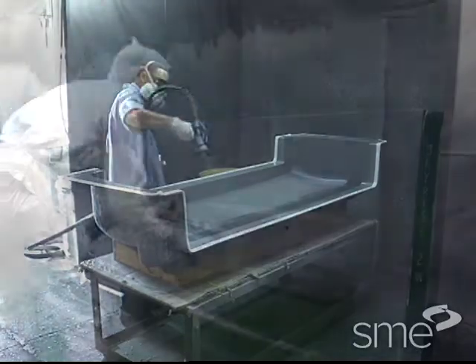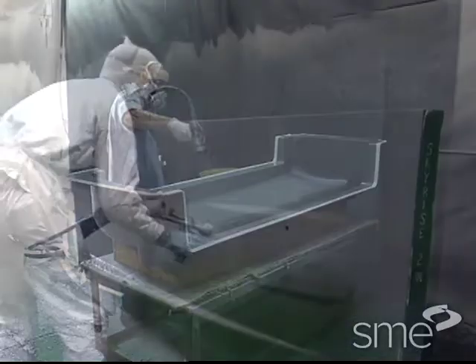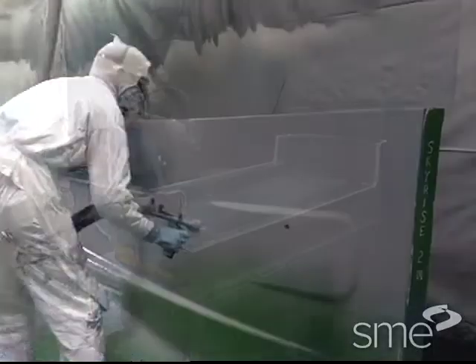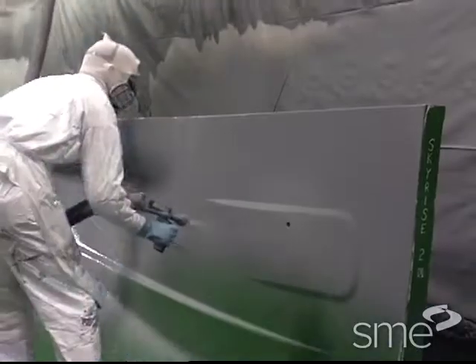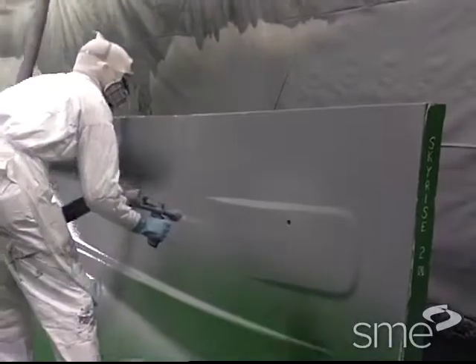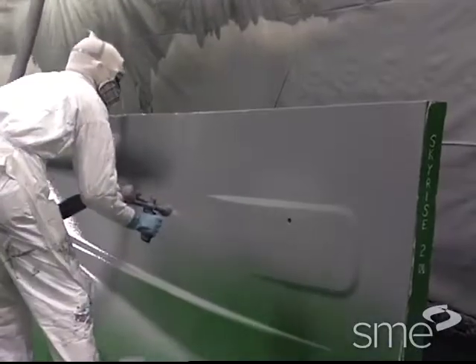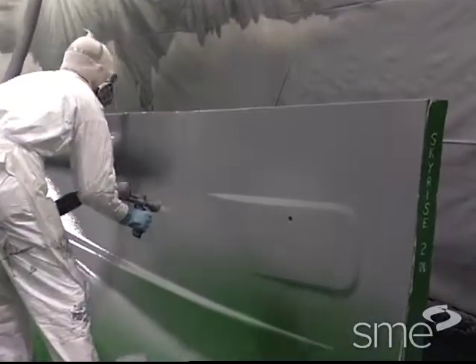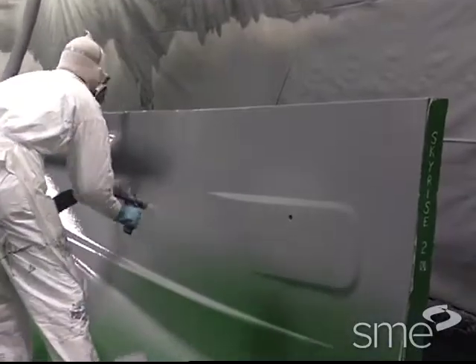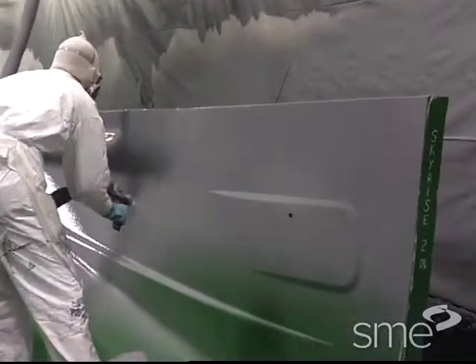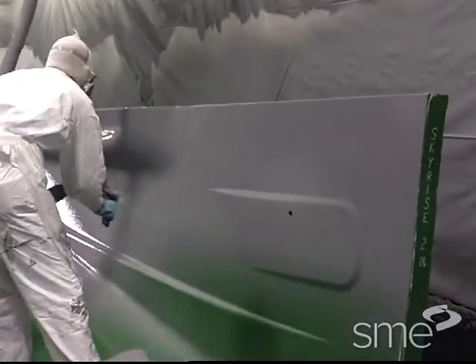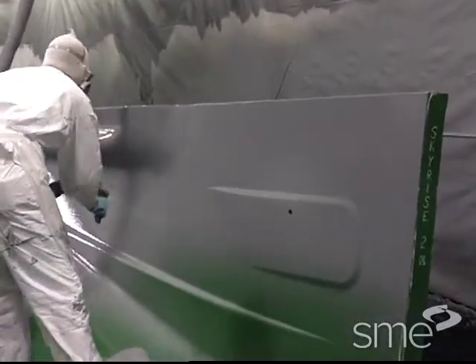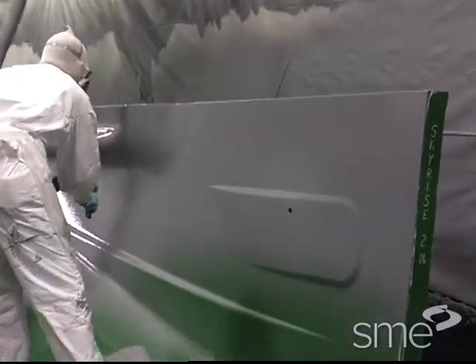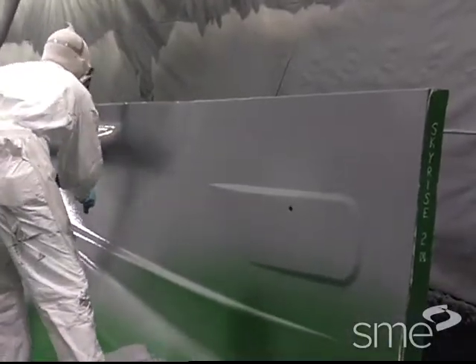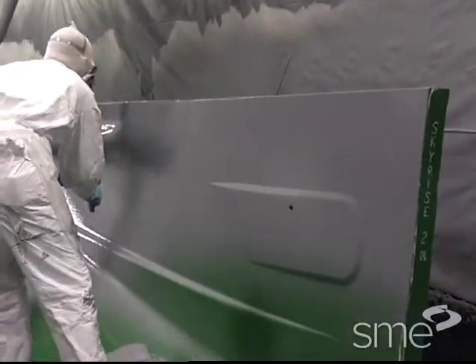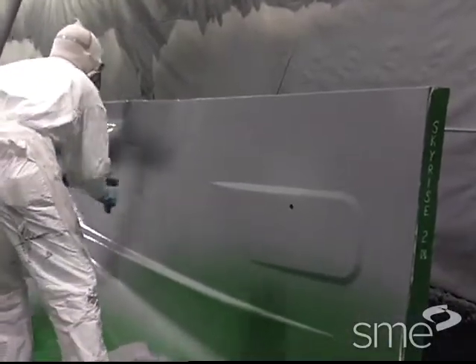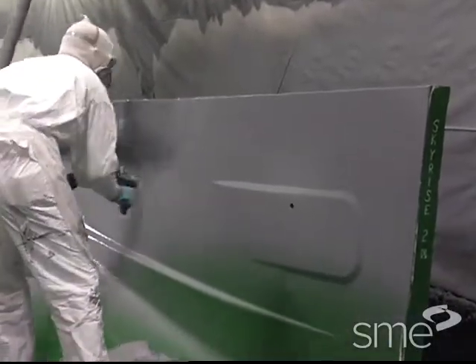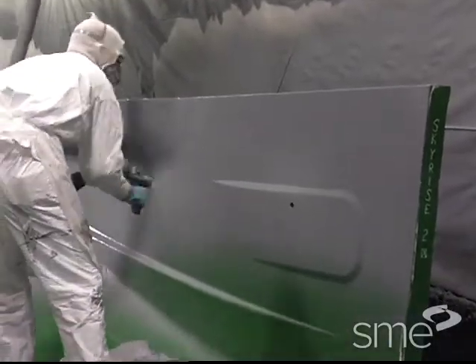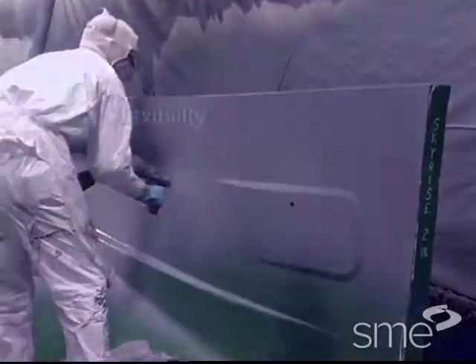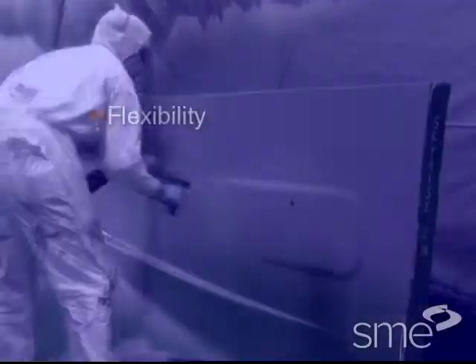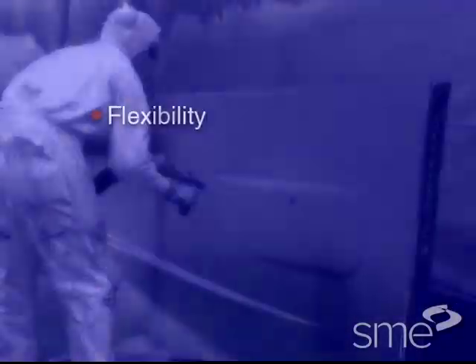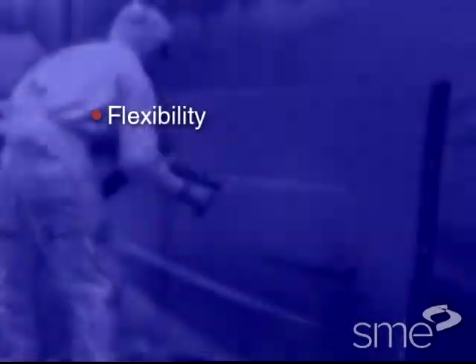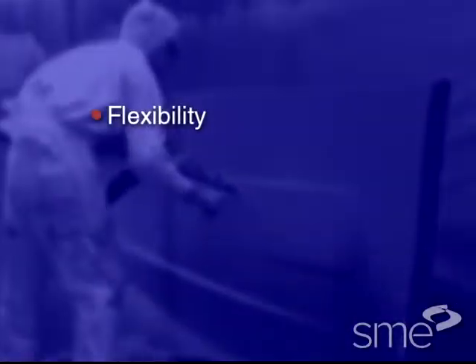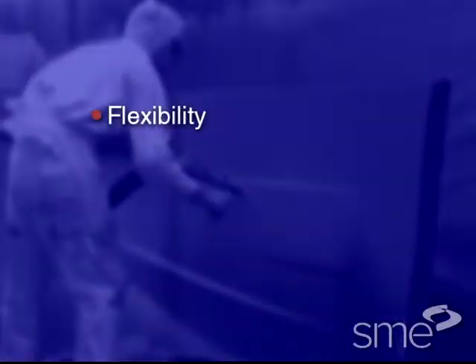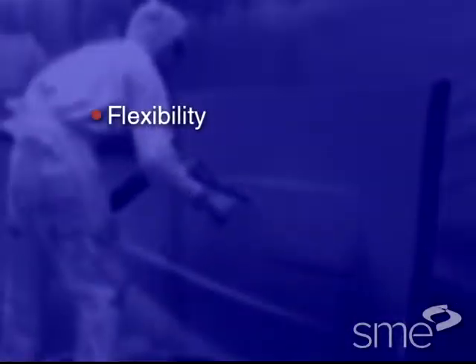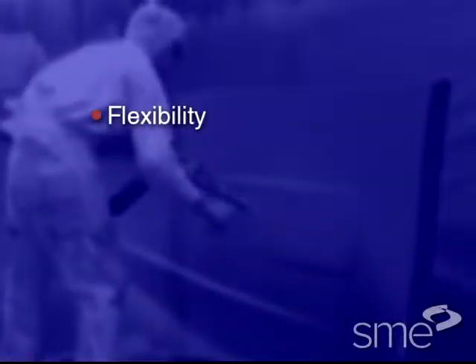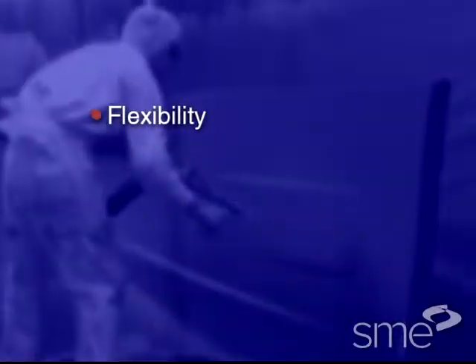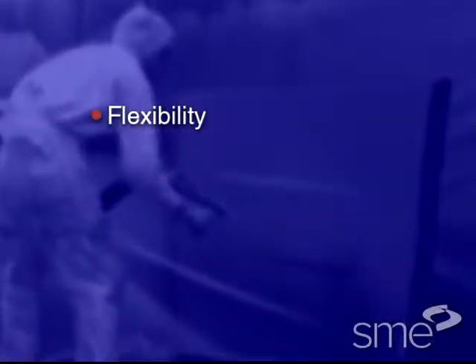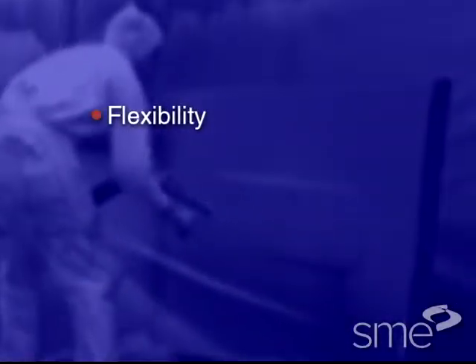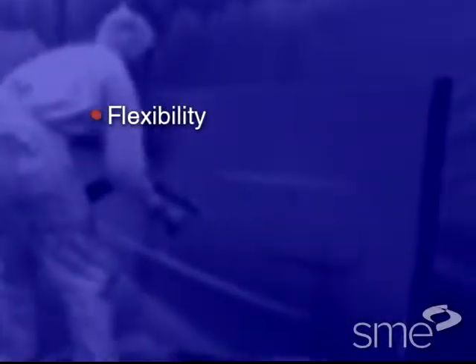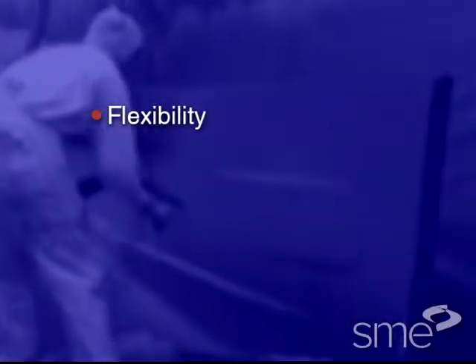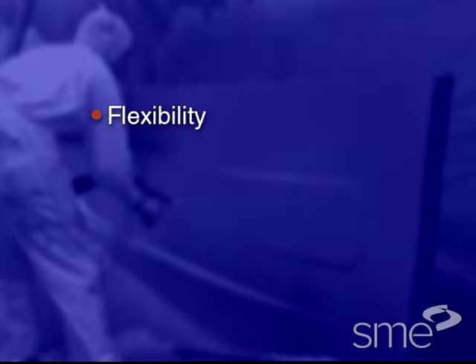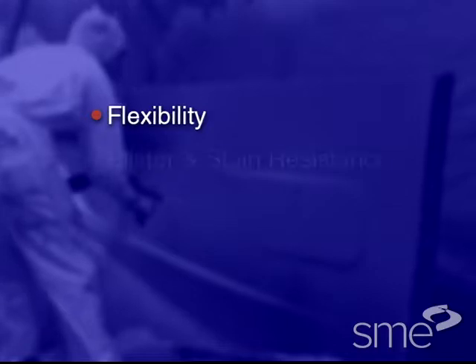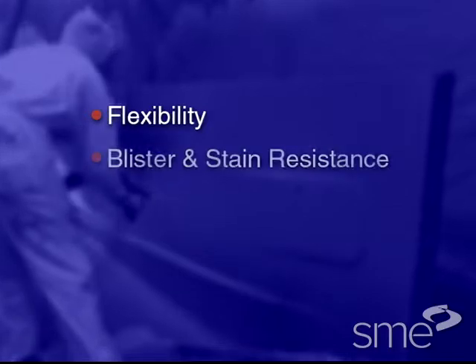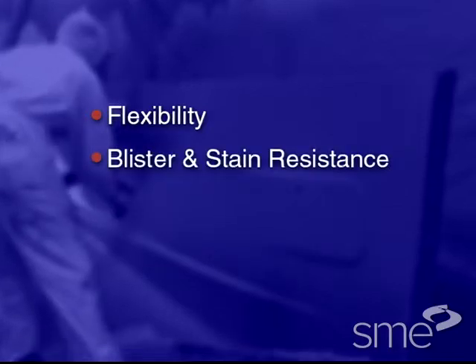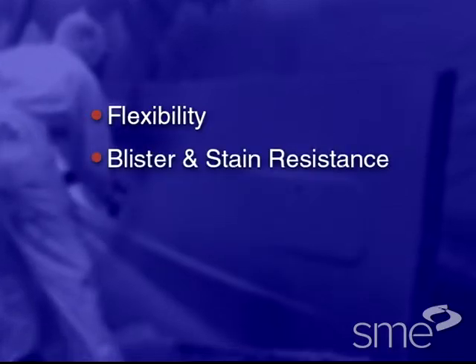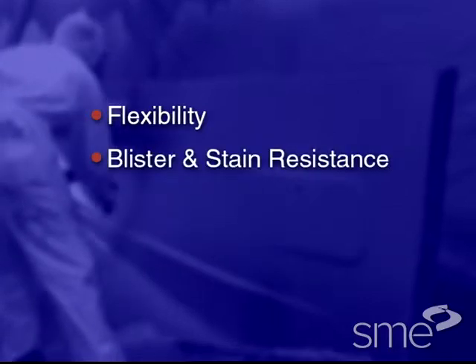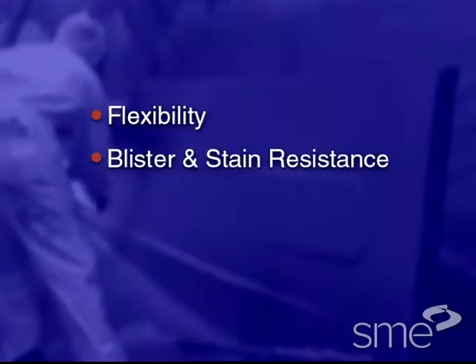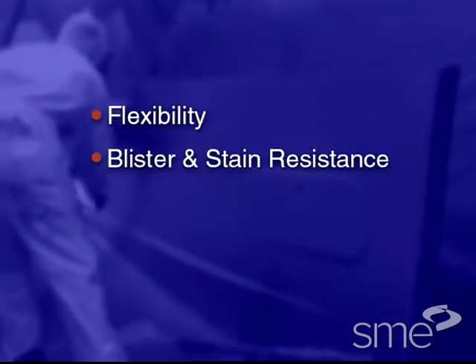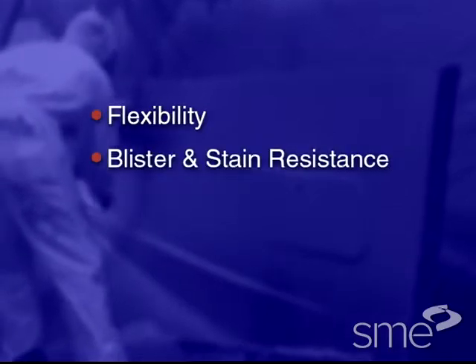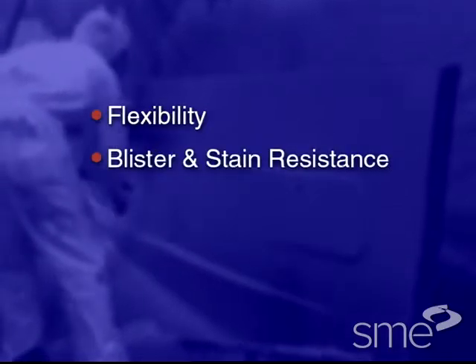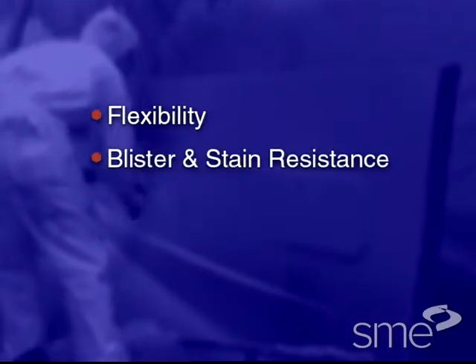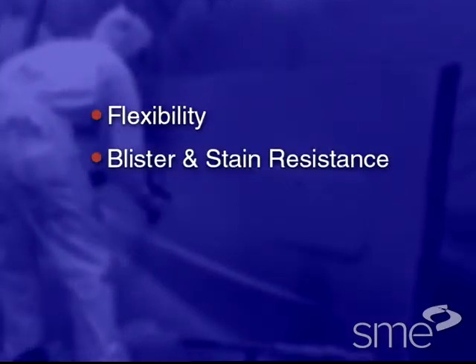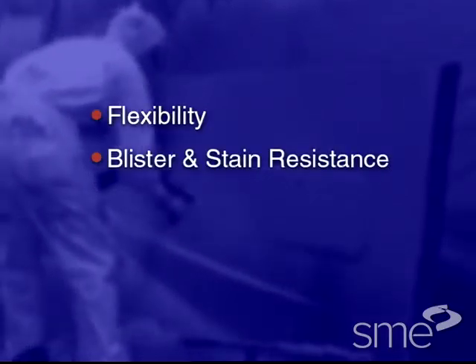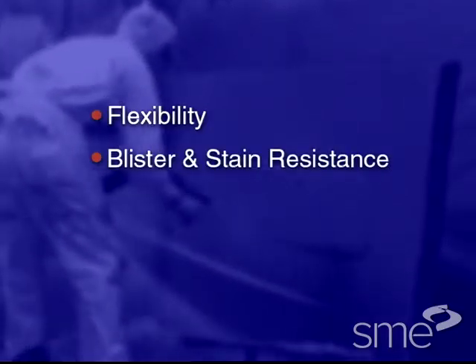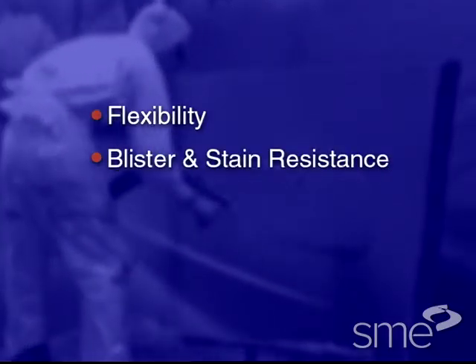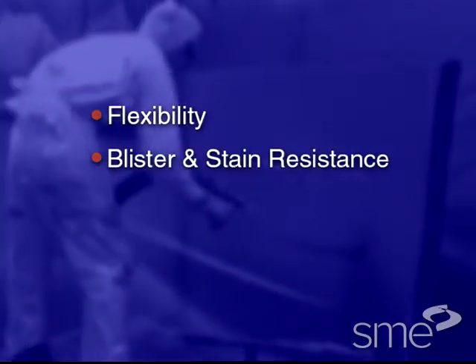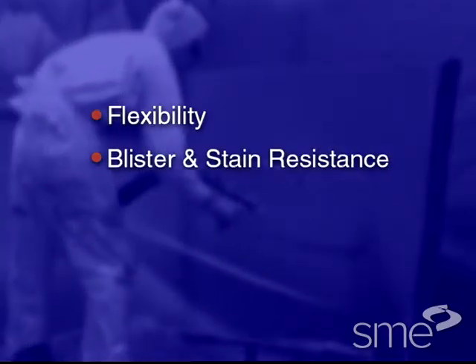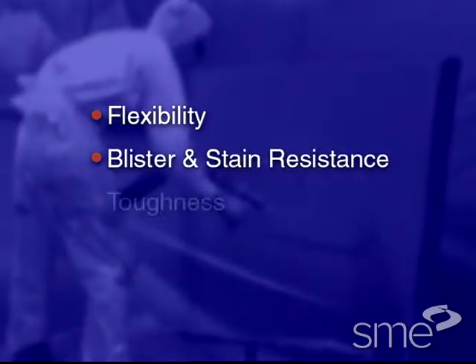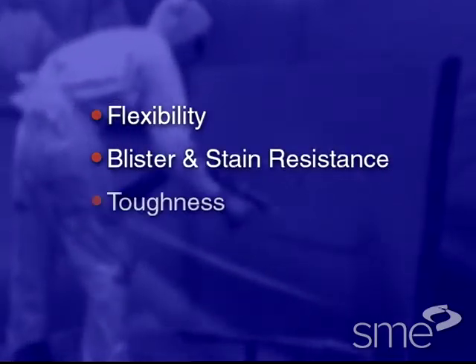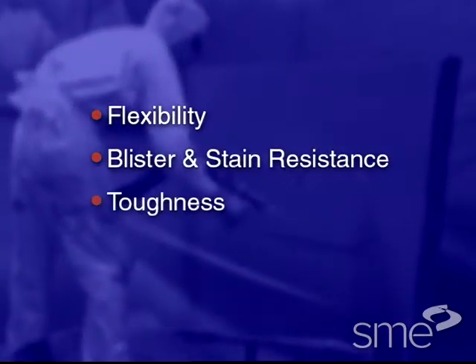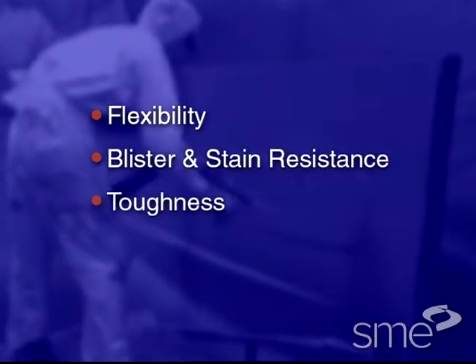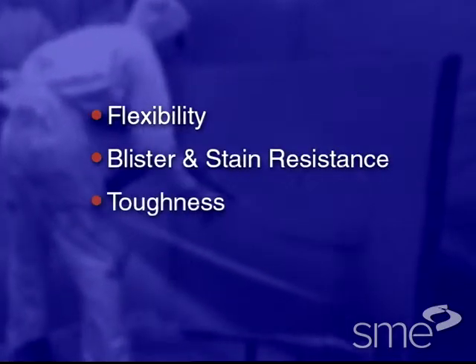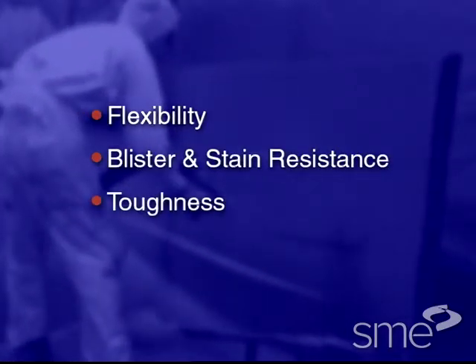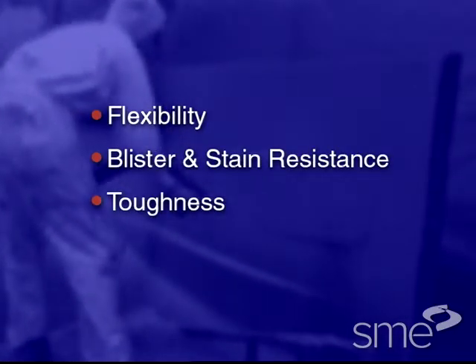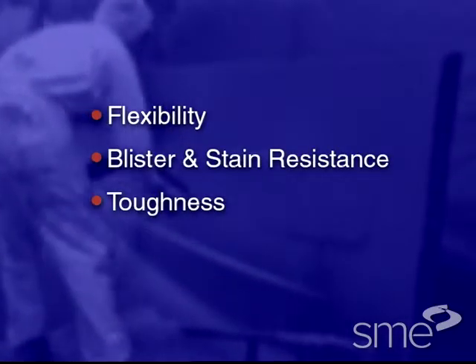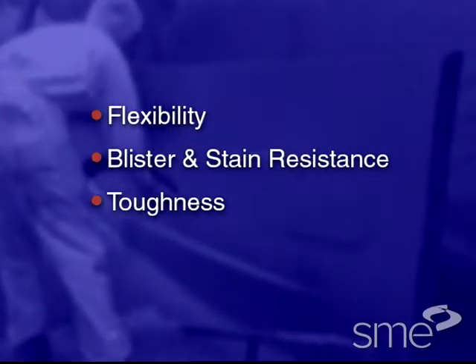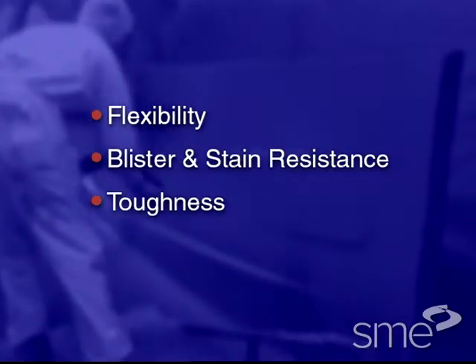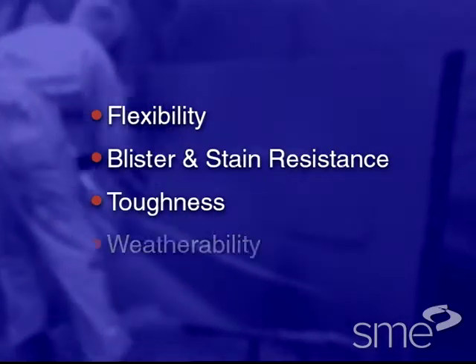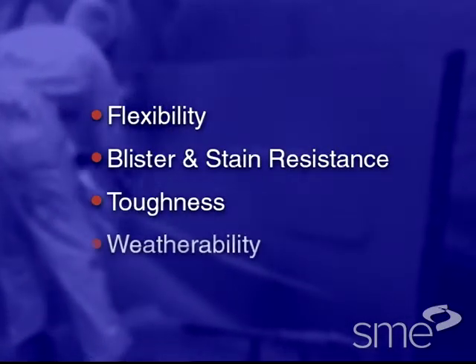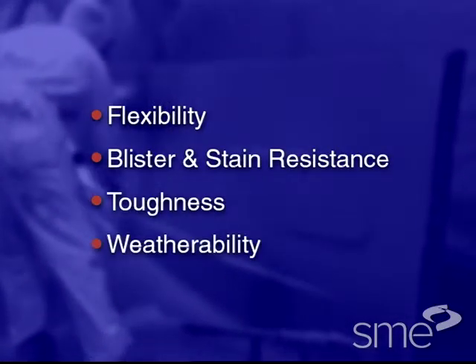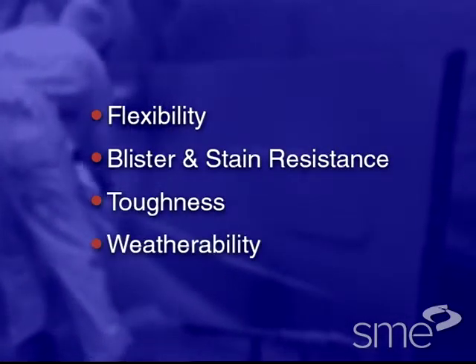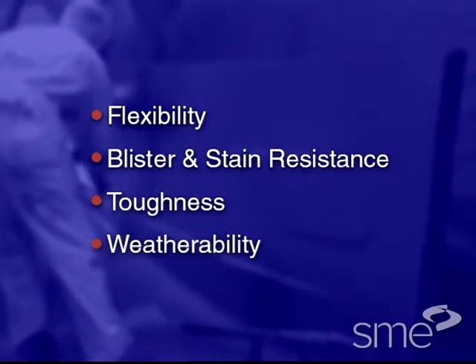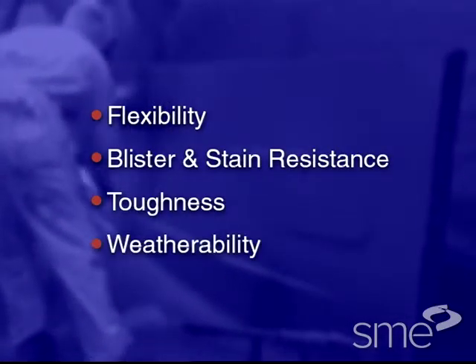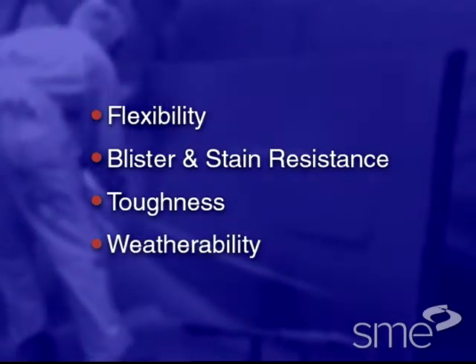Special gel coat resins can improve flexibility, blister and stain resistance, toughness, and weatherability.